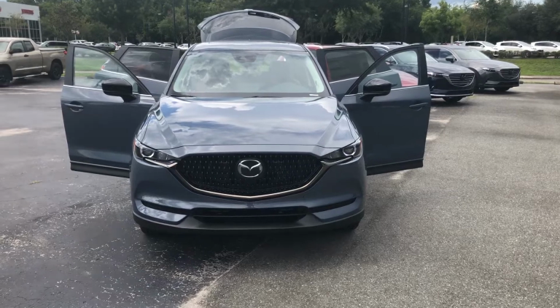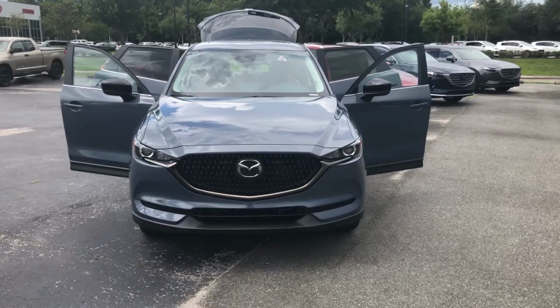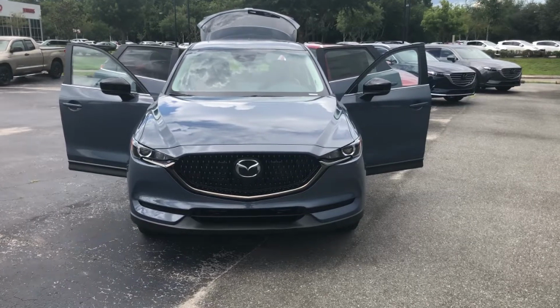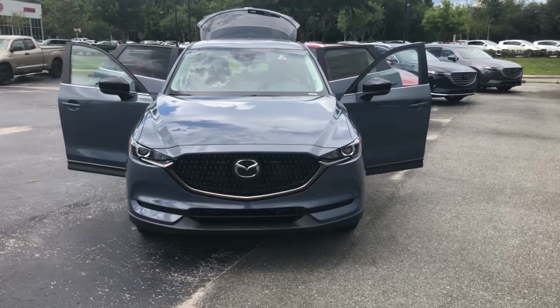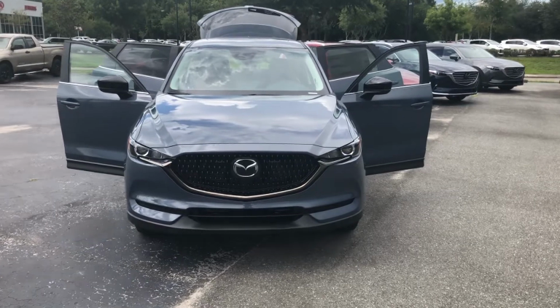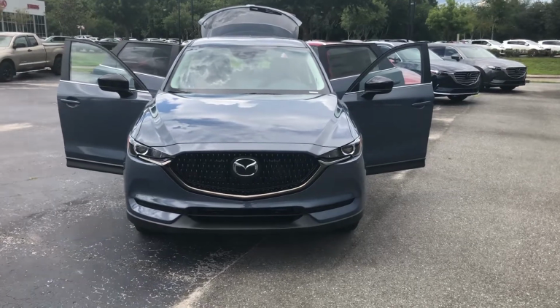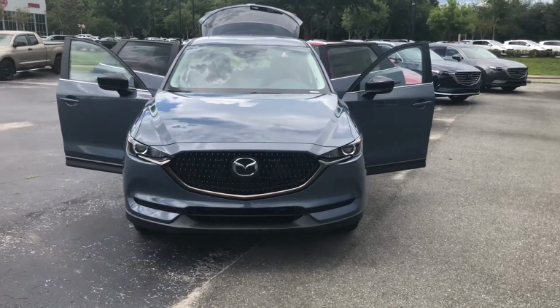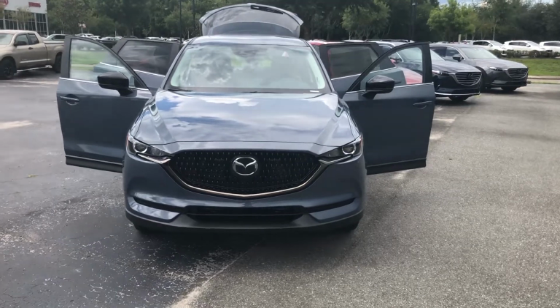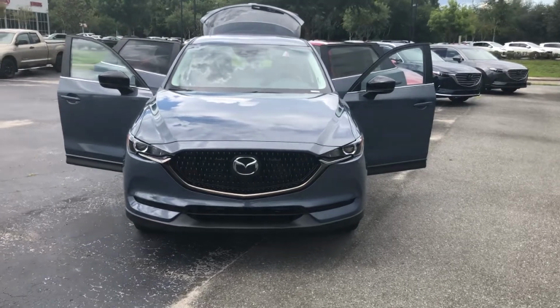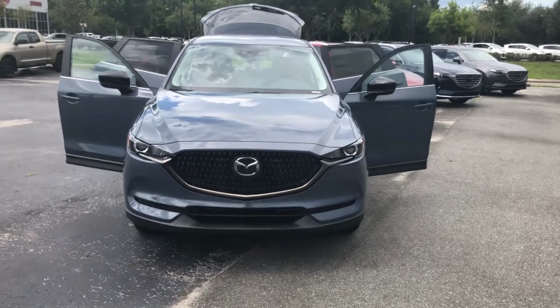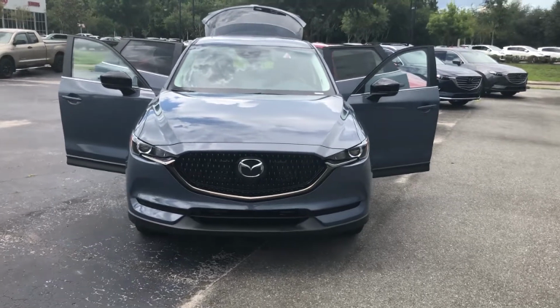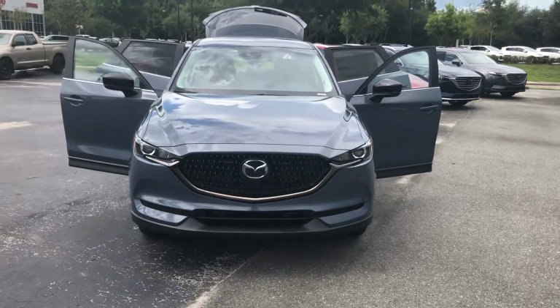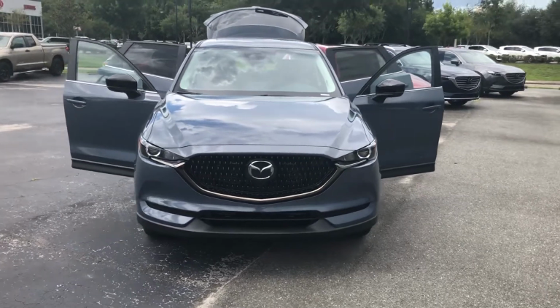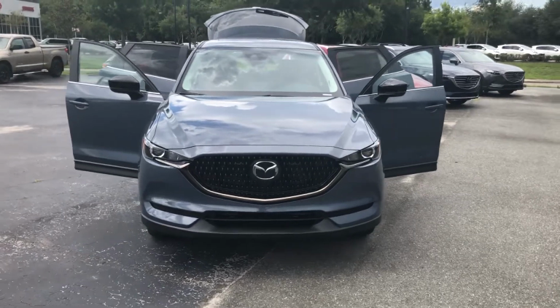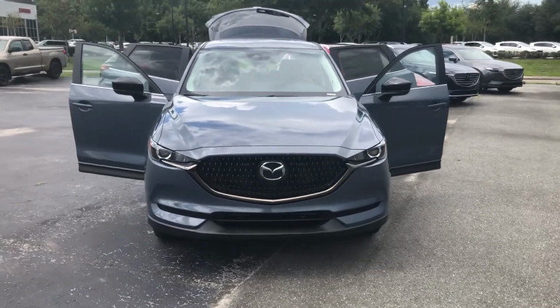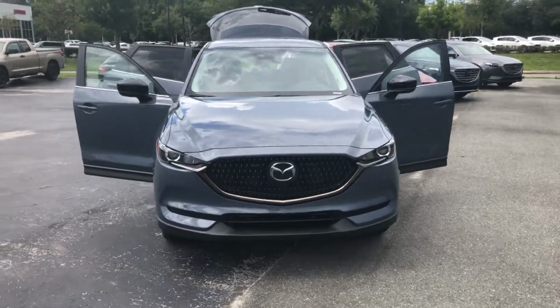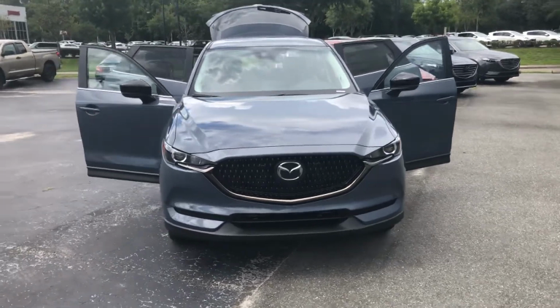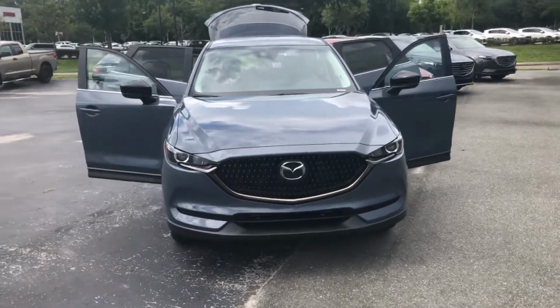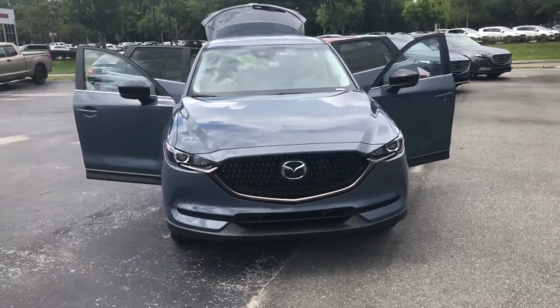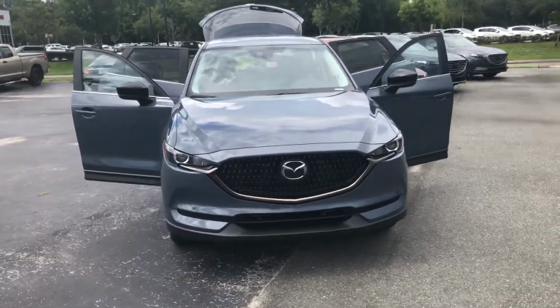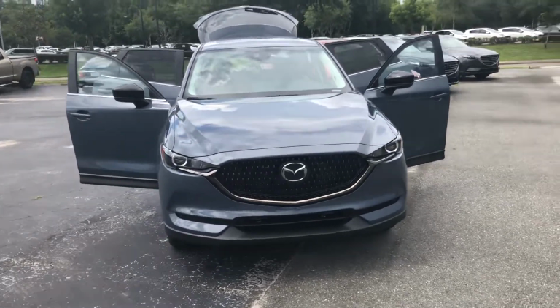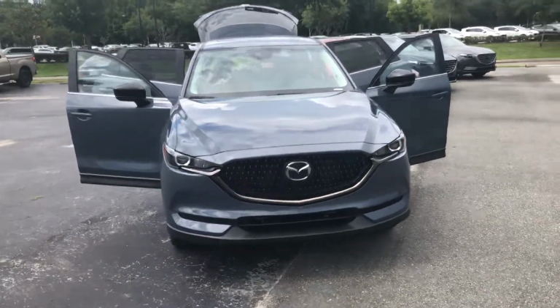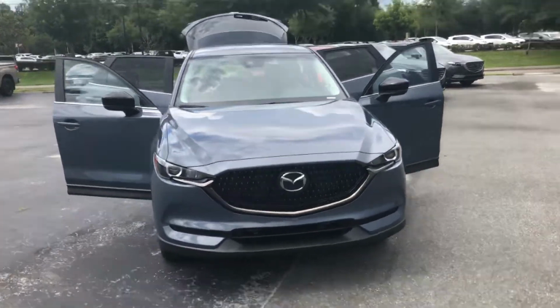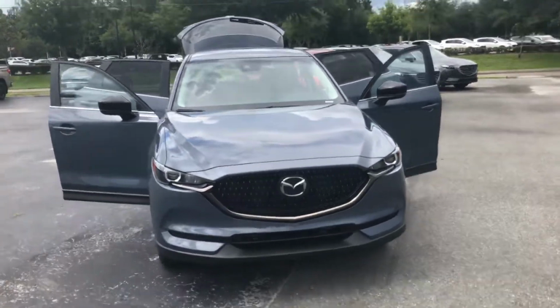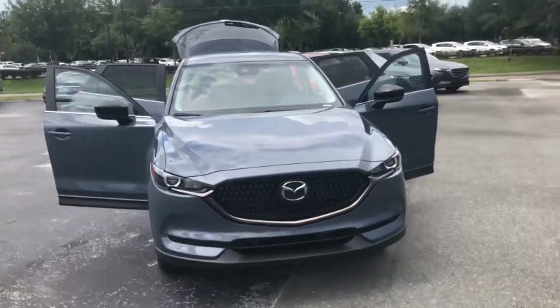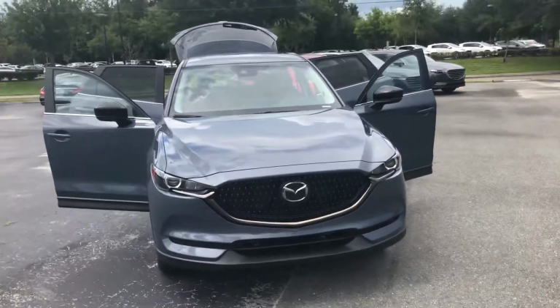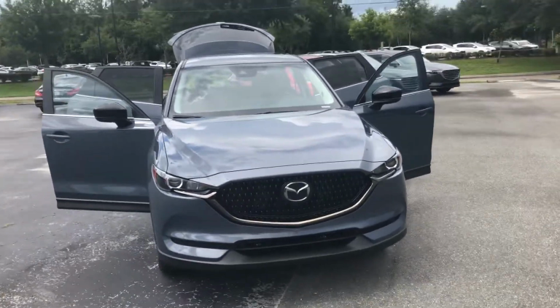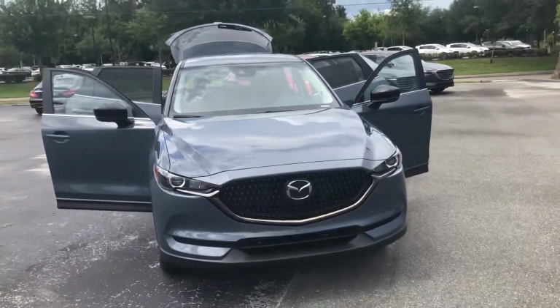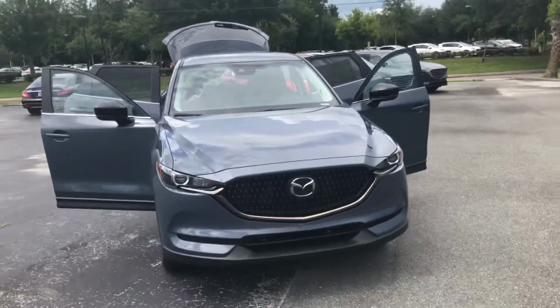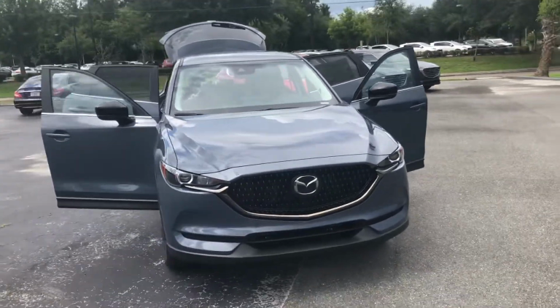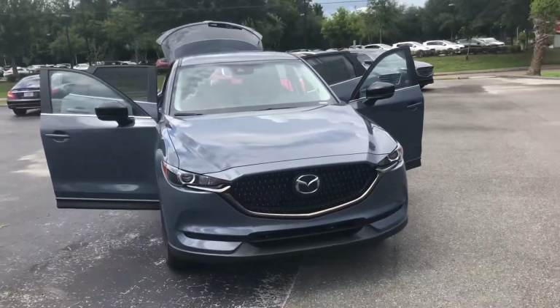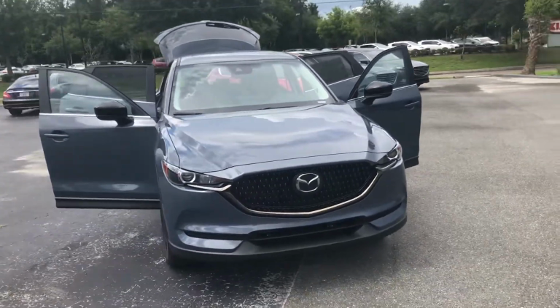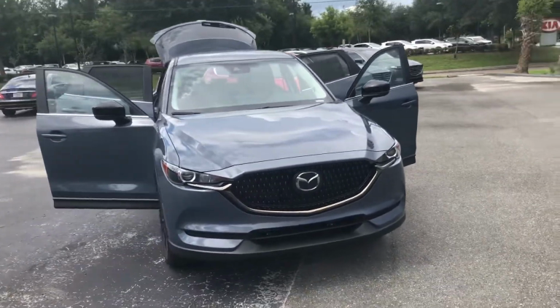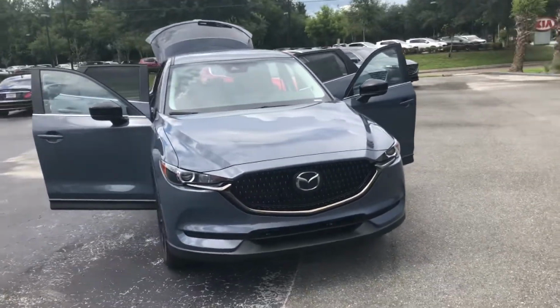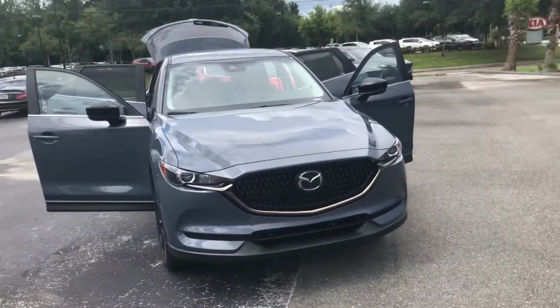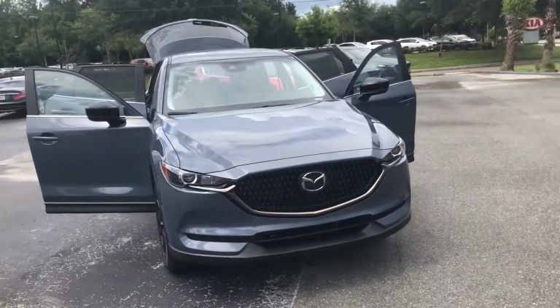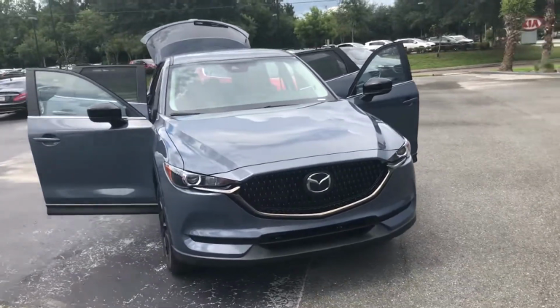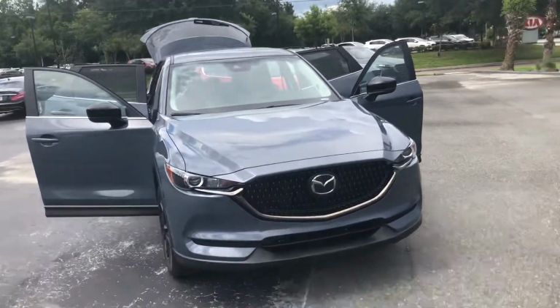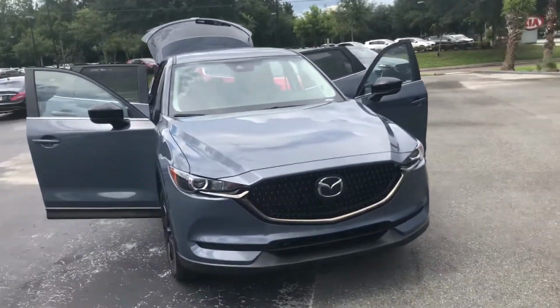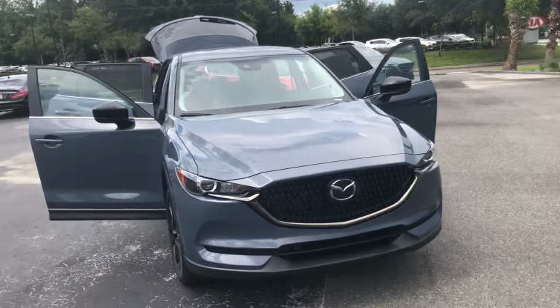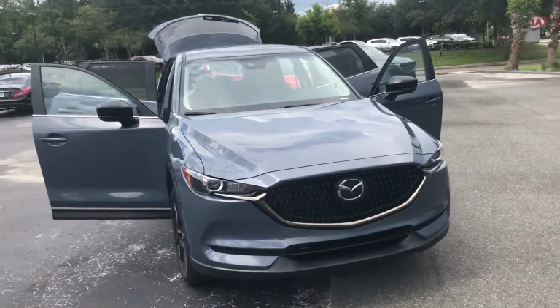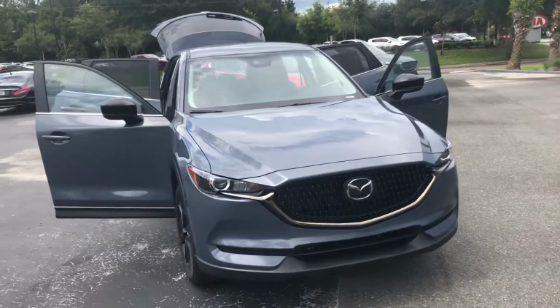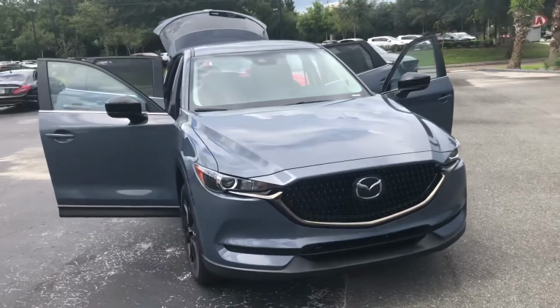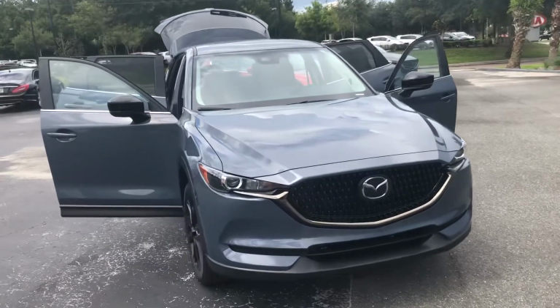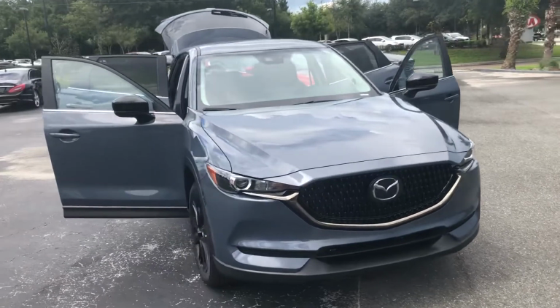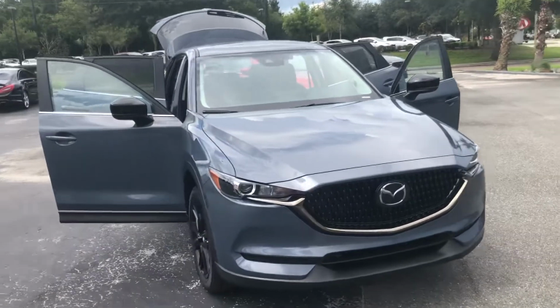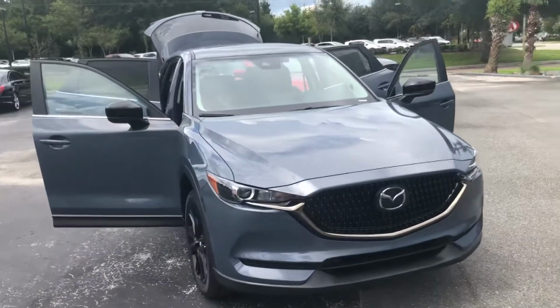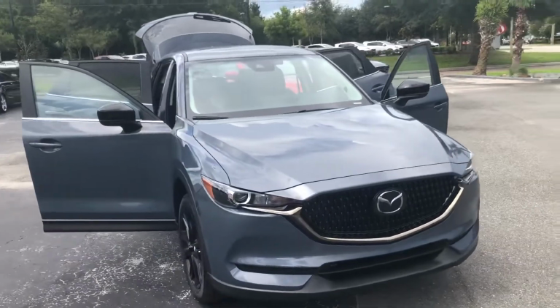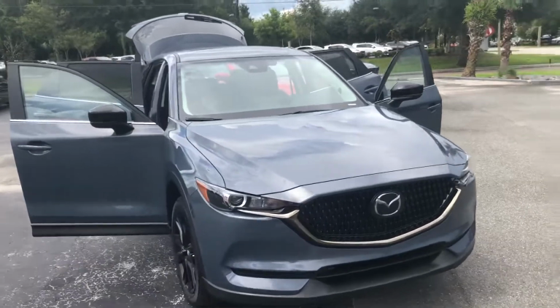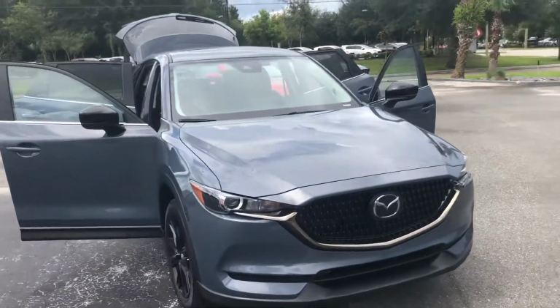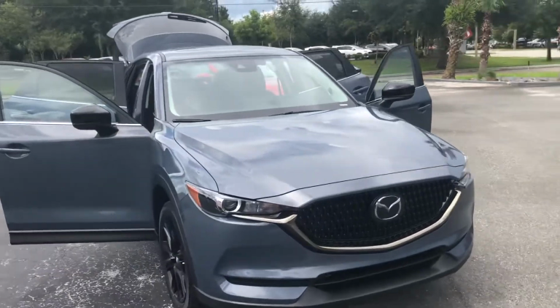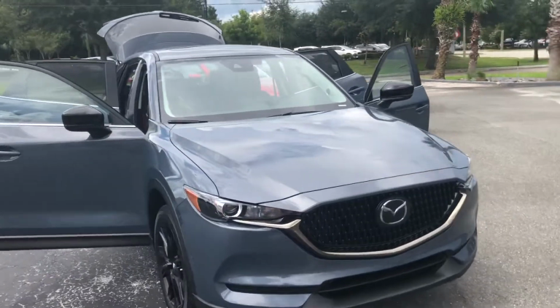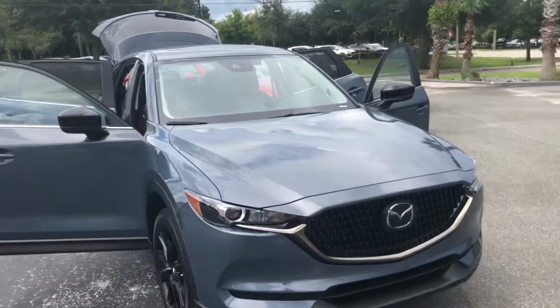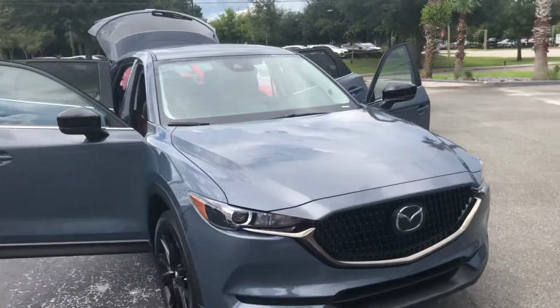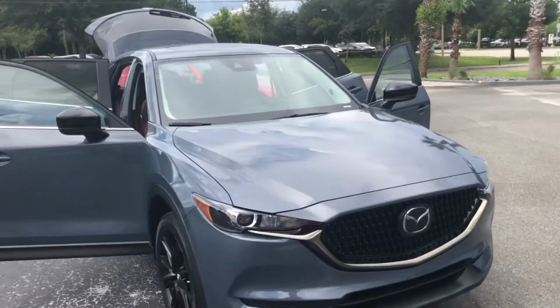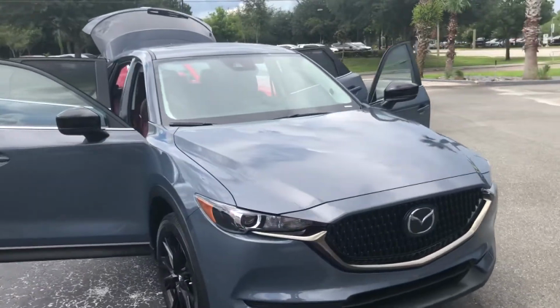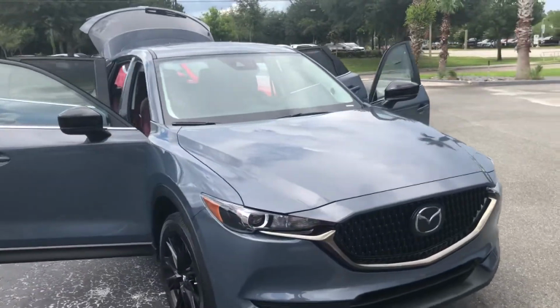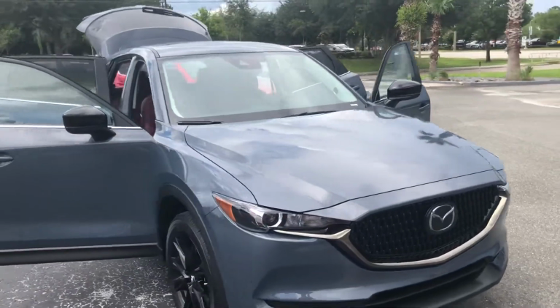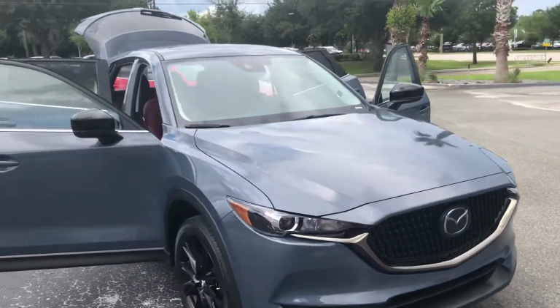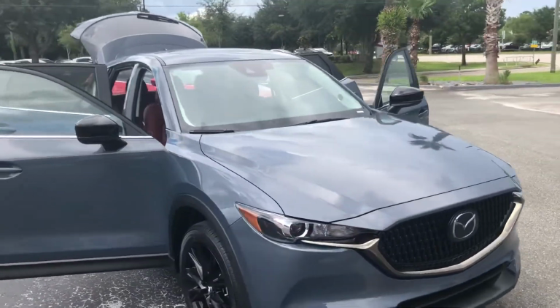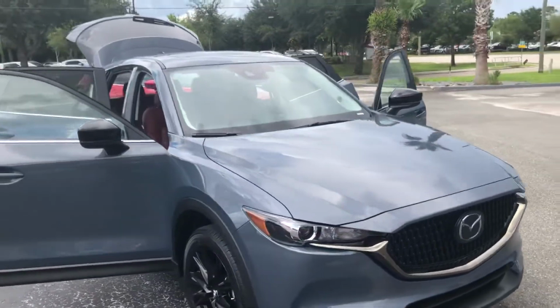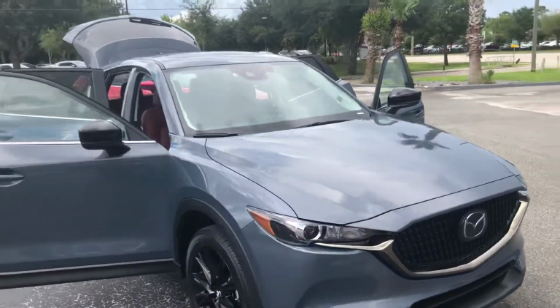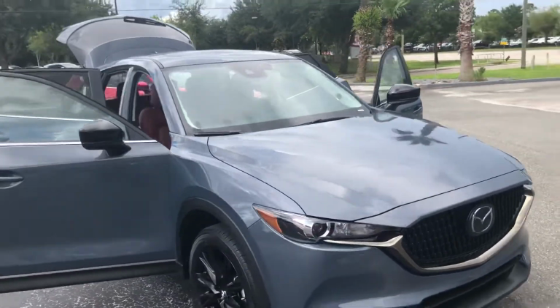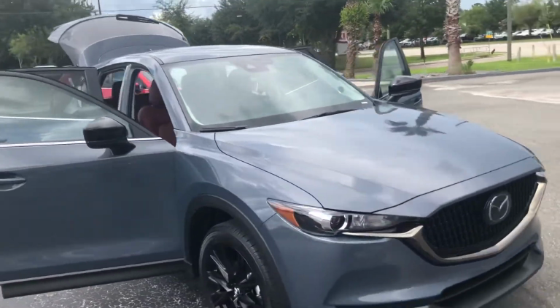Hey James, Joe with Davis Mazda here in Gainesville. Just wanted to send you a quick walk around video of this Carbon Edition CX-5 that I have.